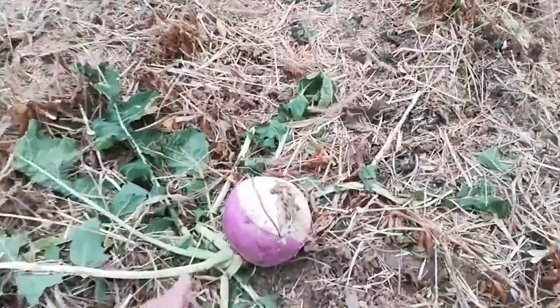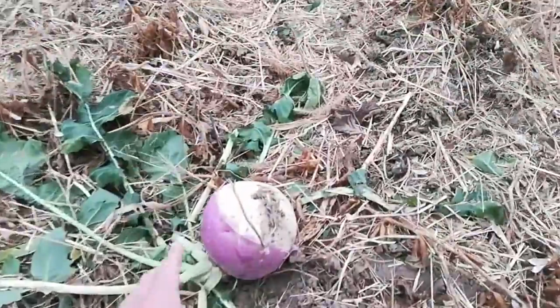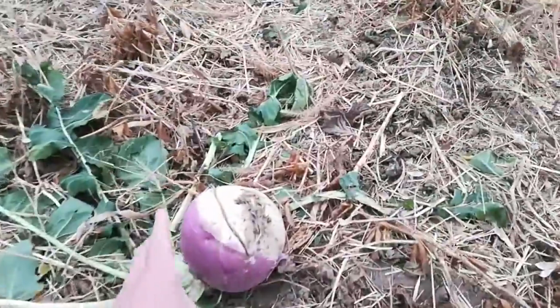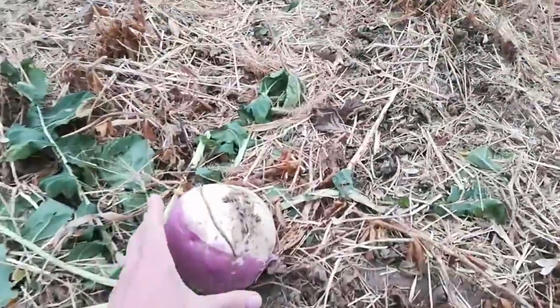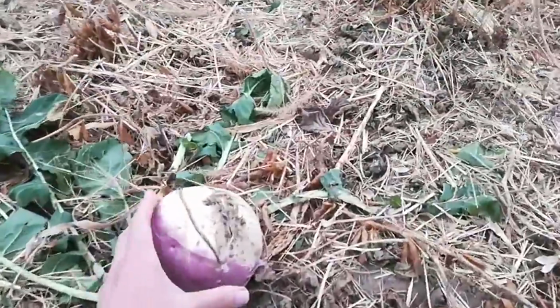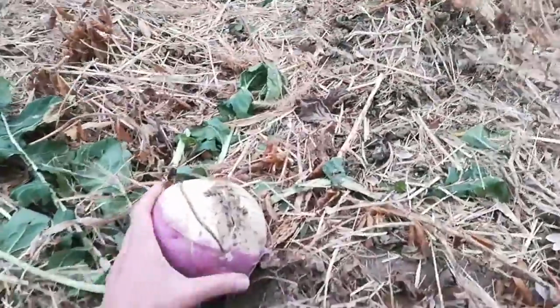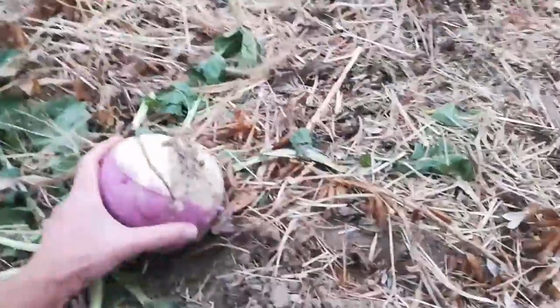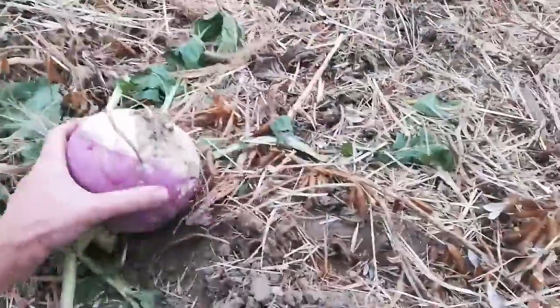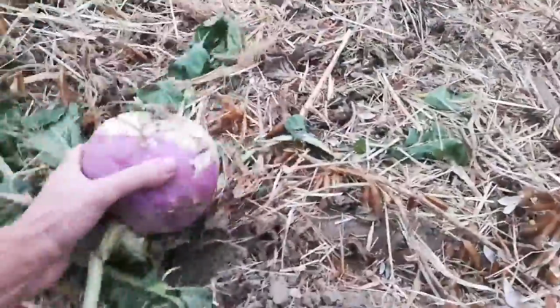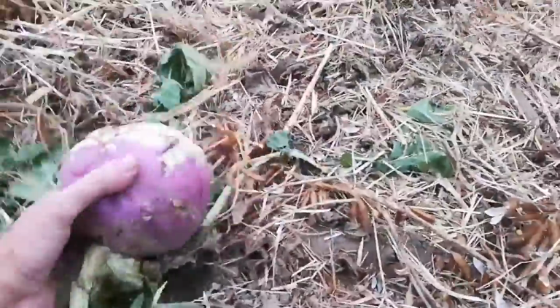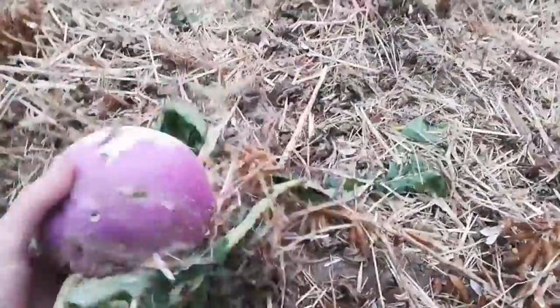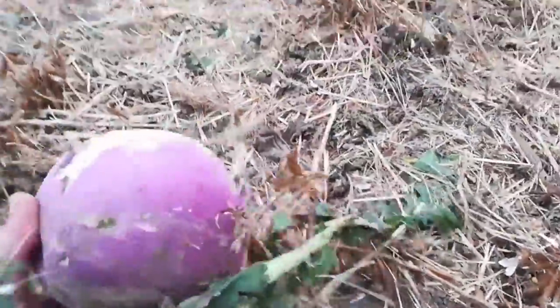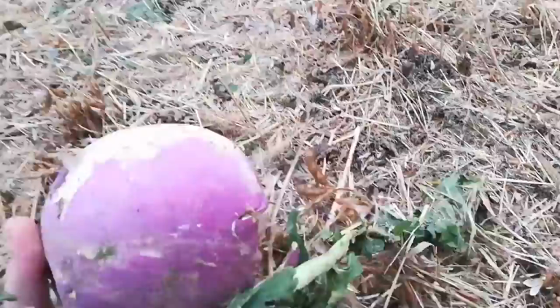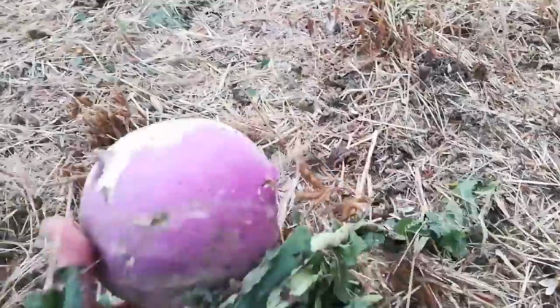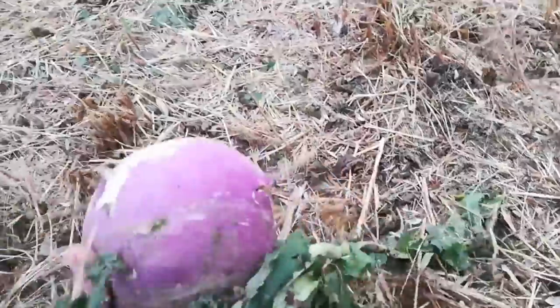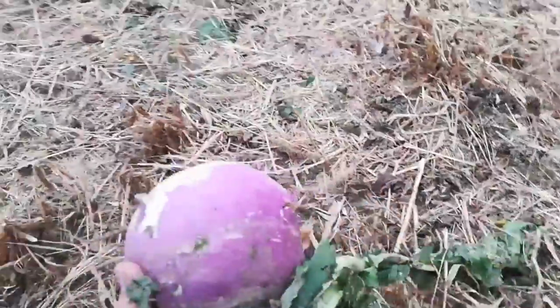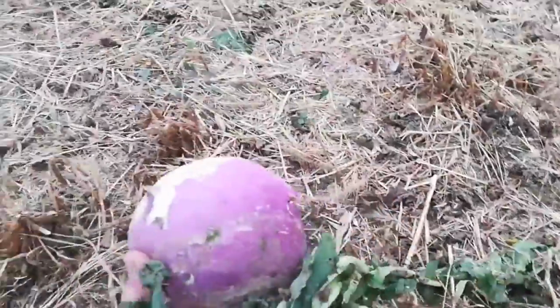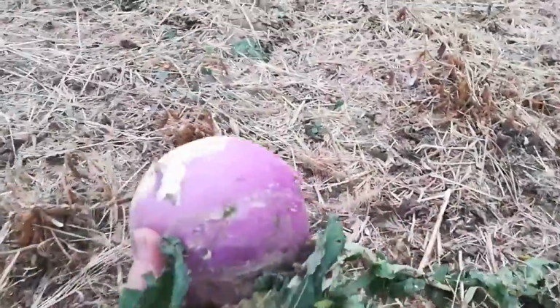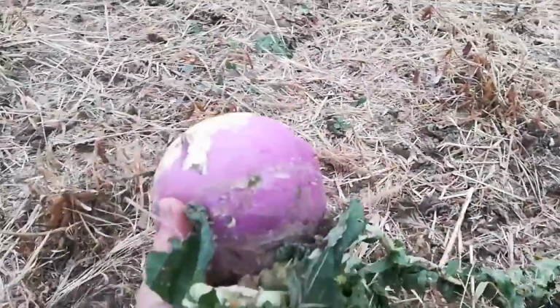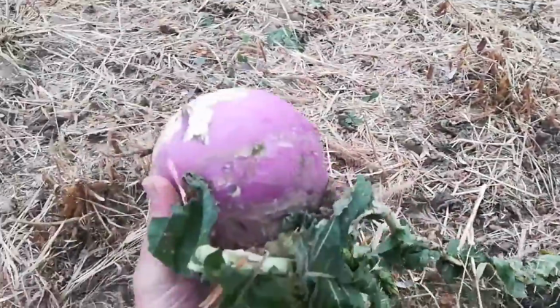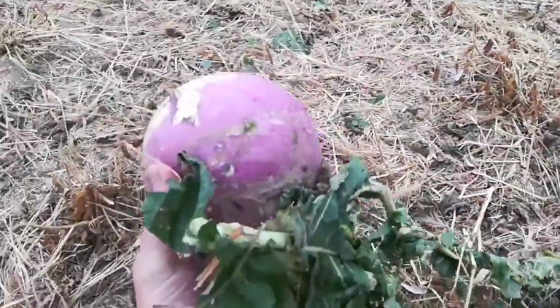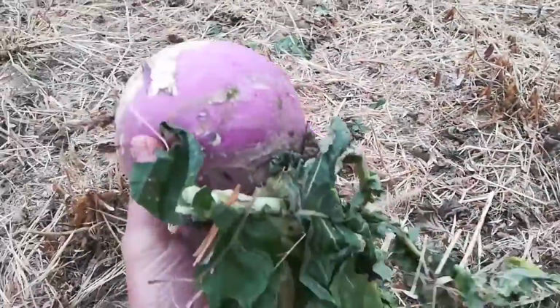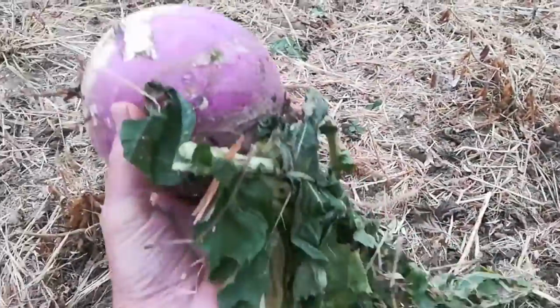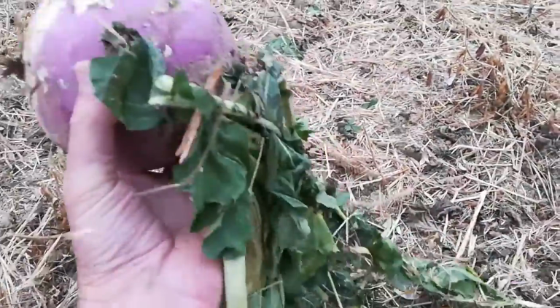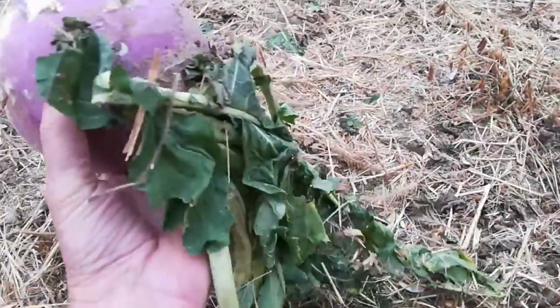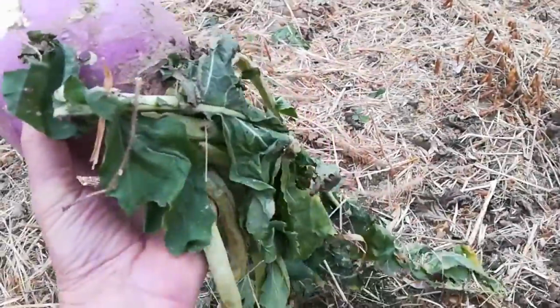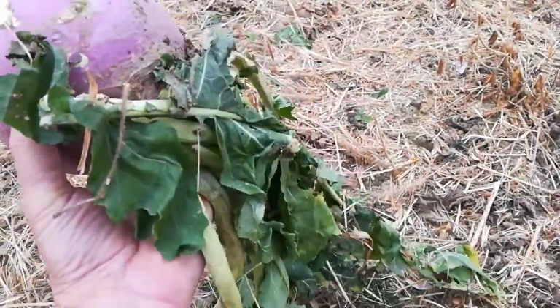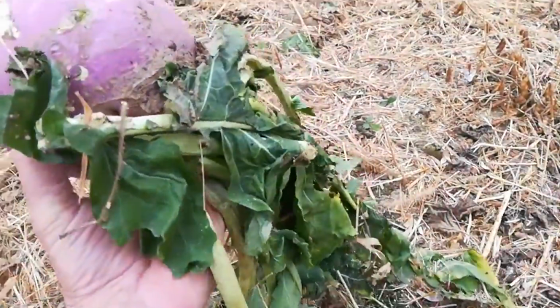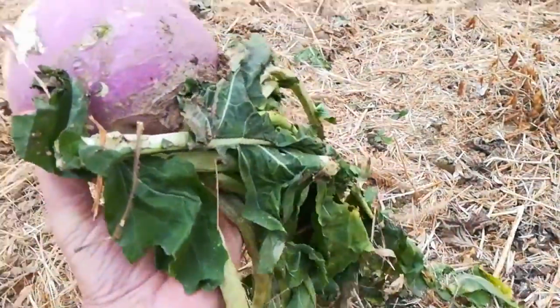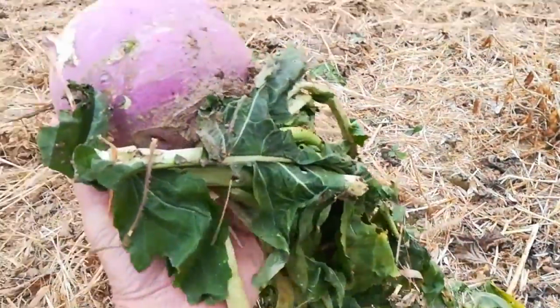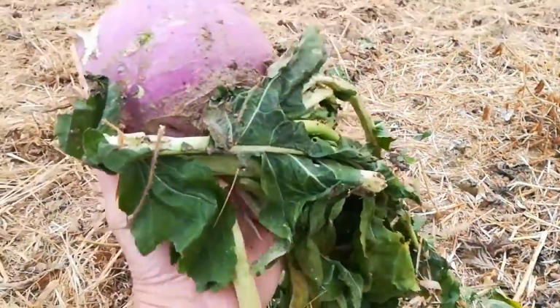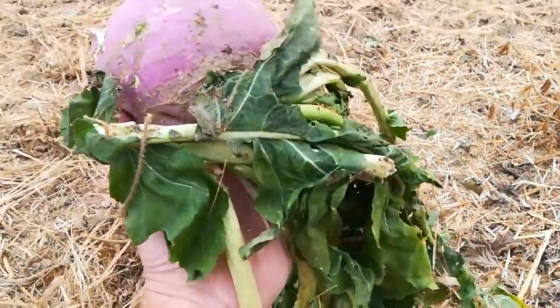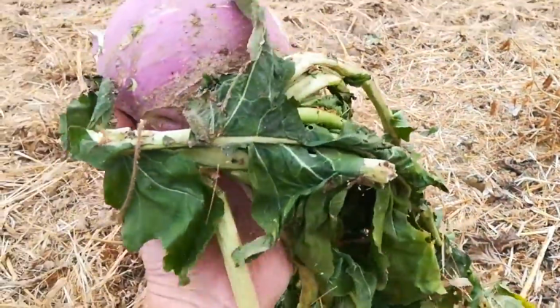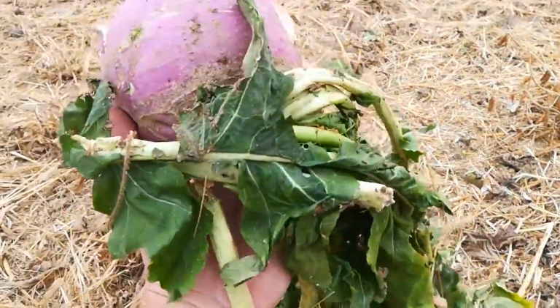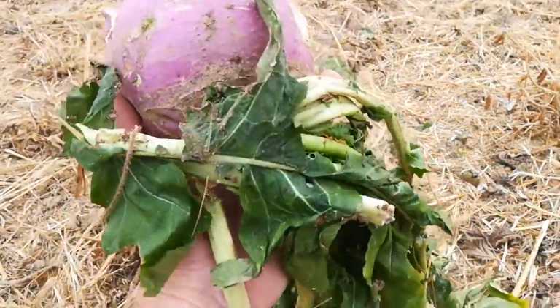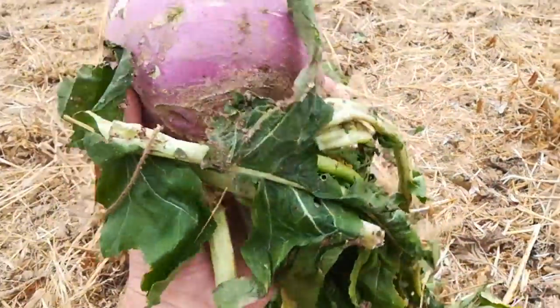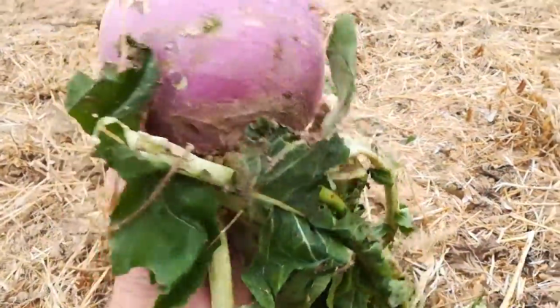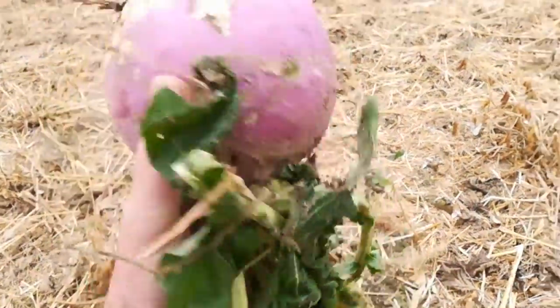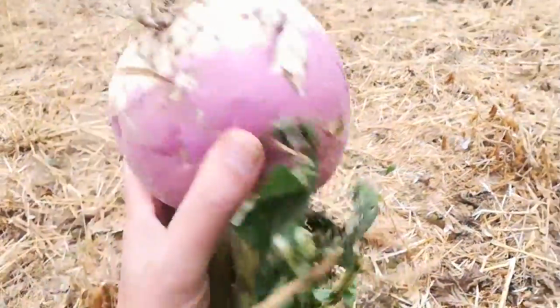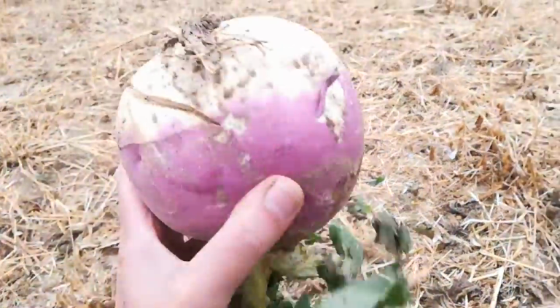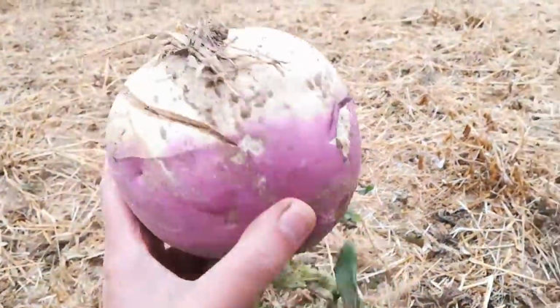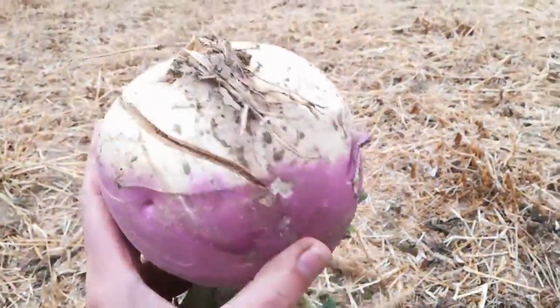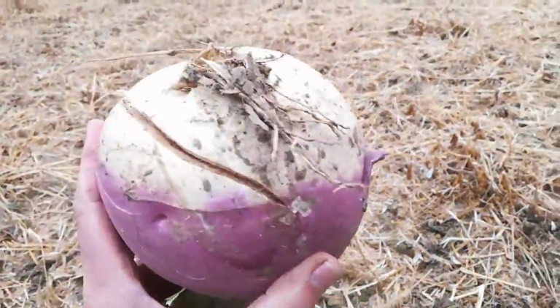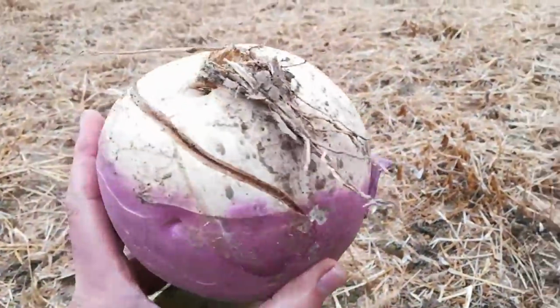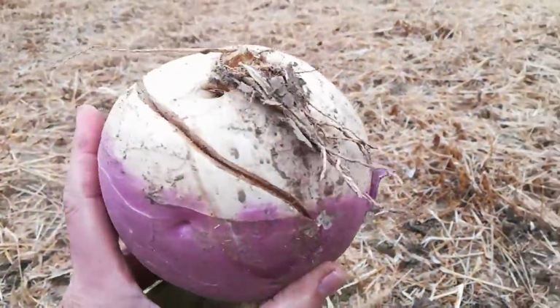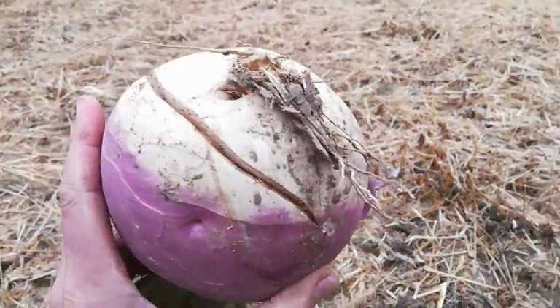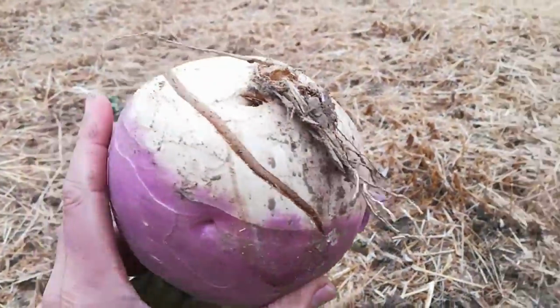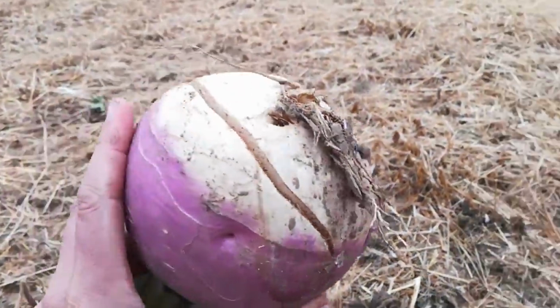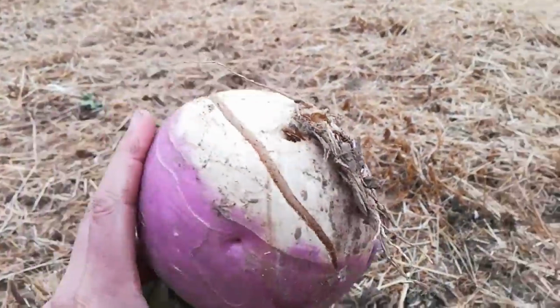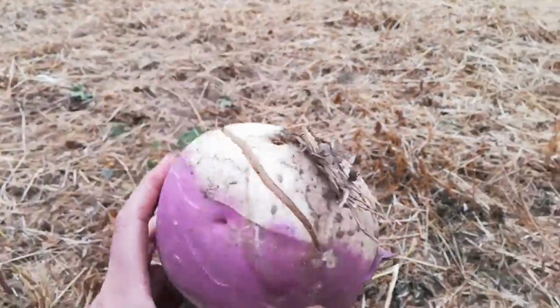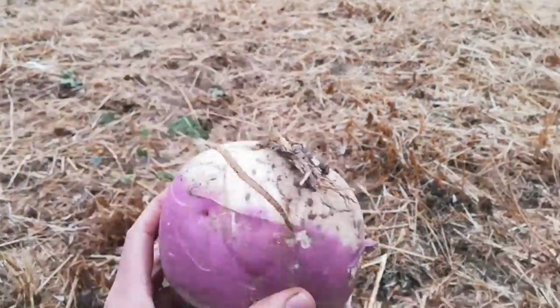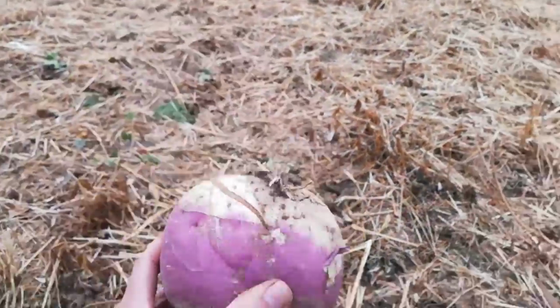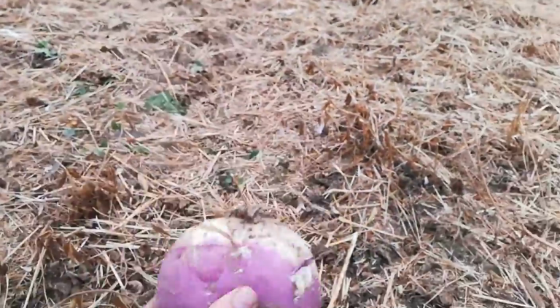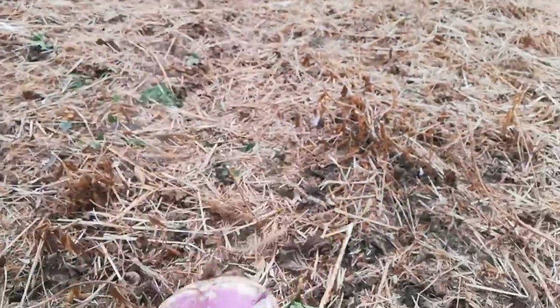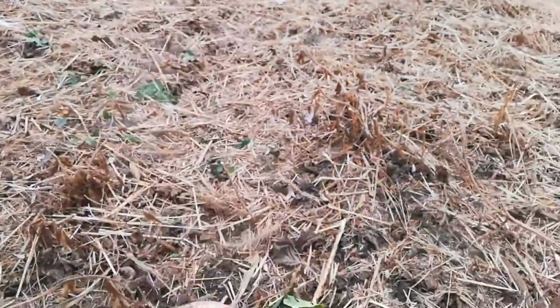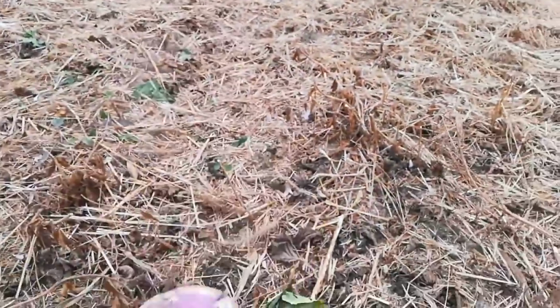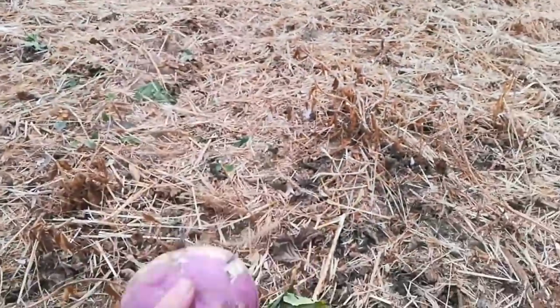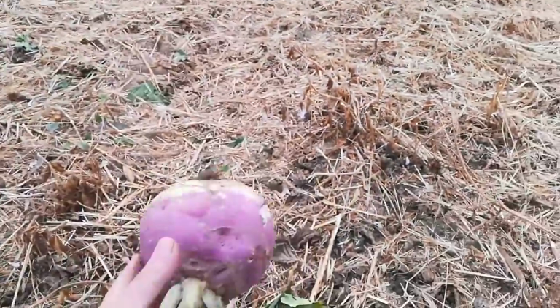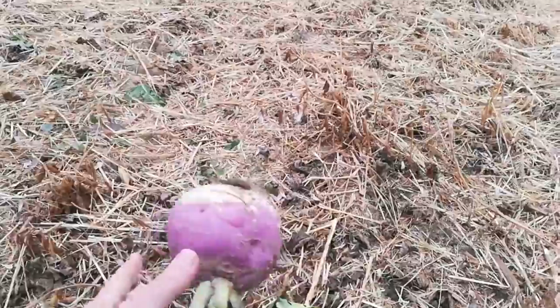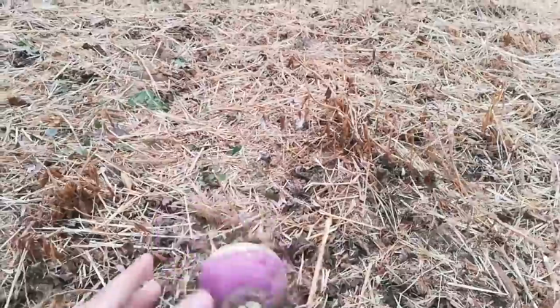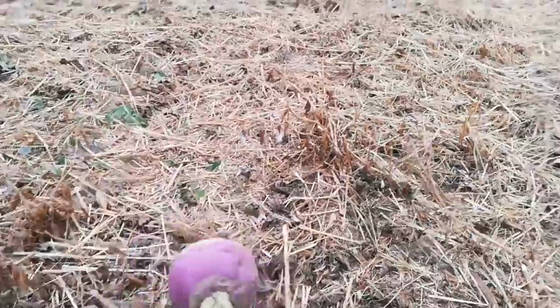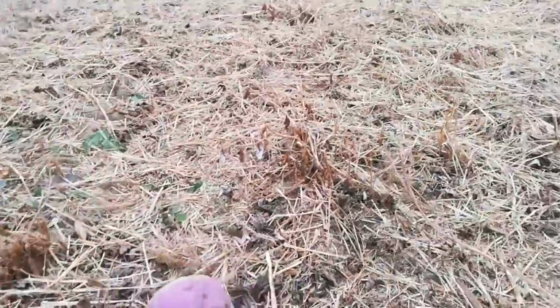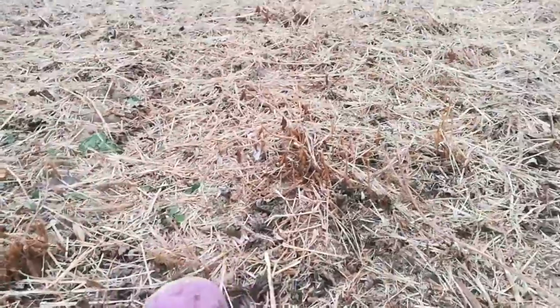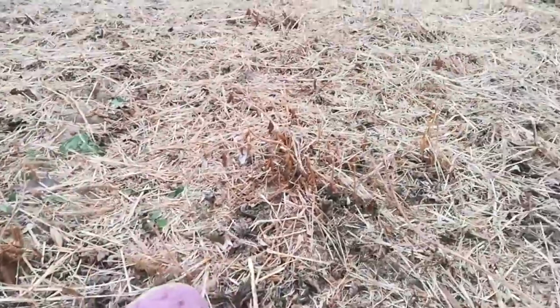That's a turnip. Look at that thing. These are some left over from the cover crop from last fall.